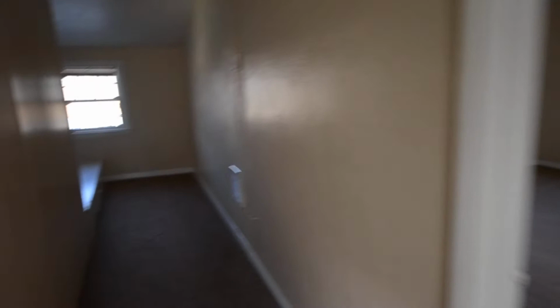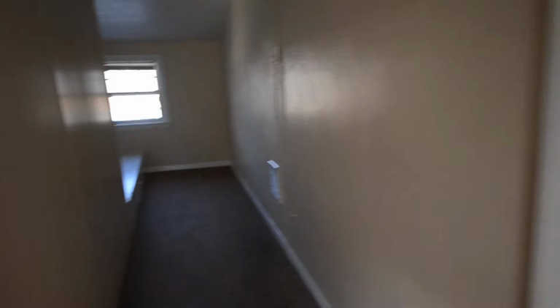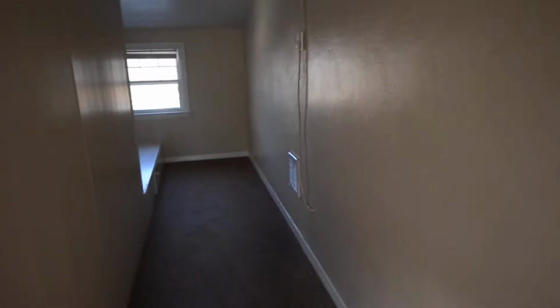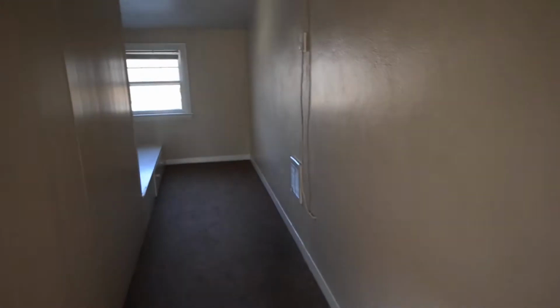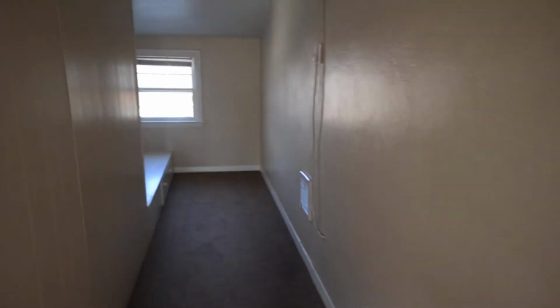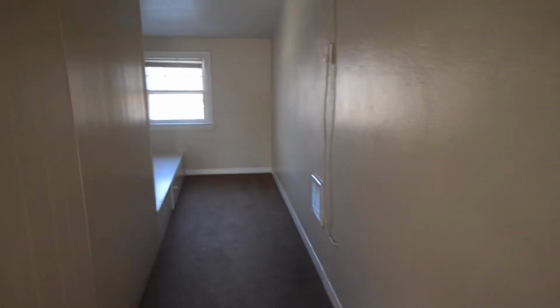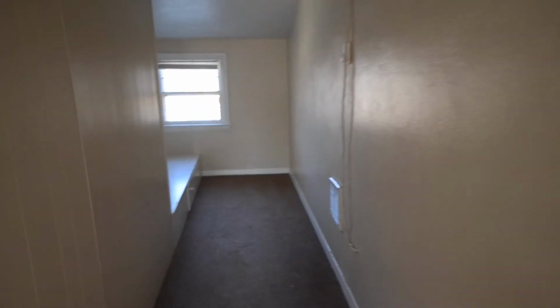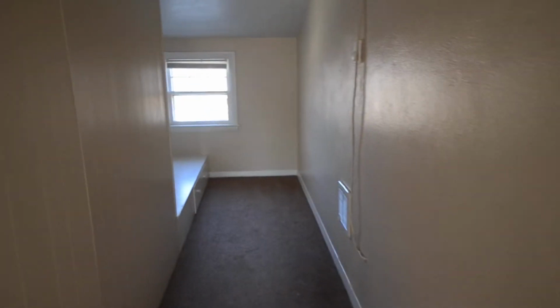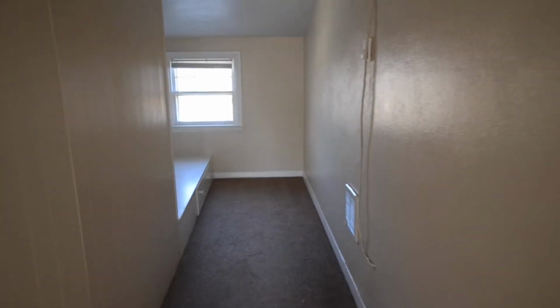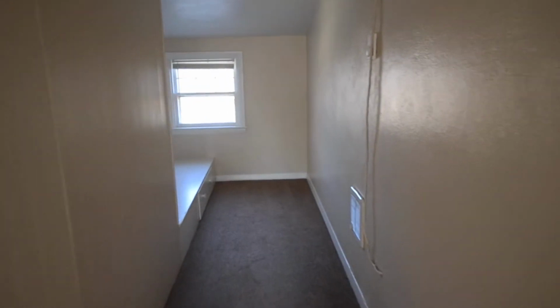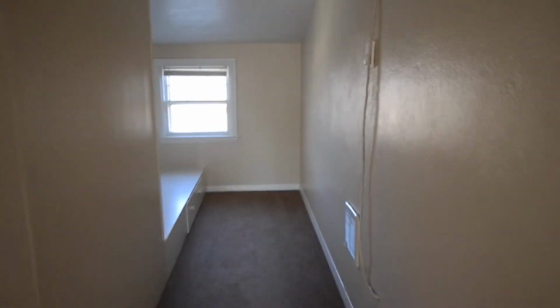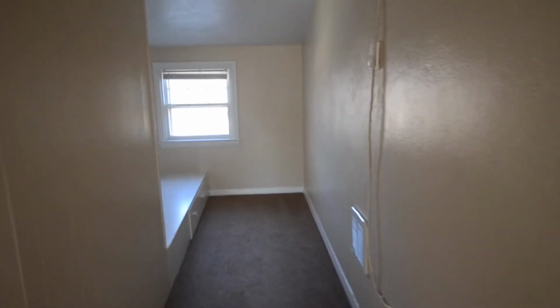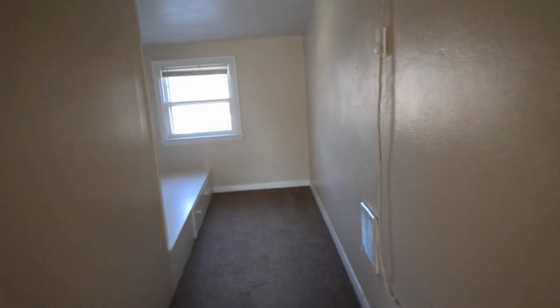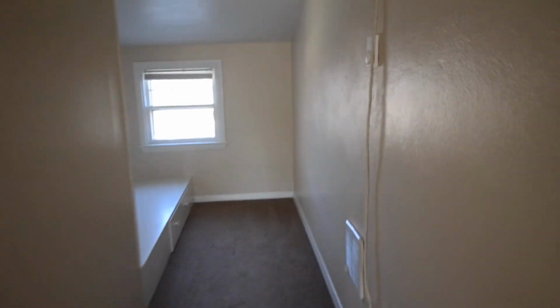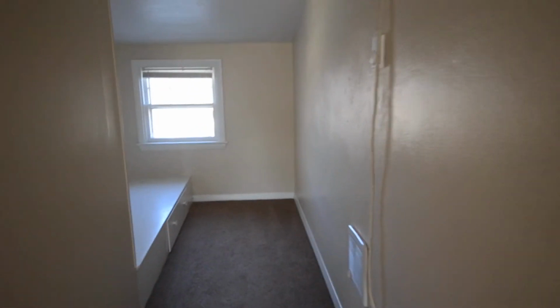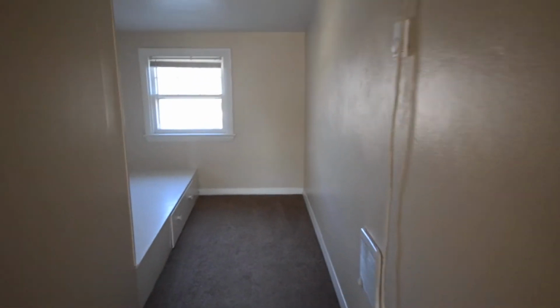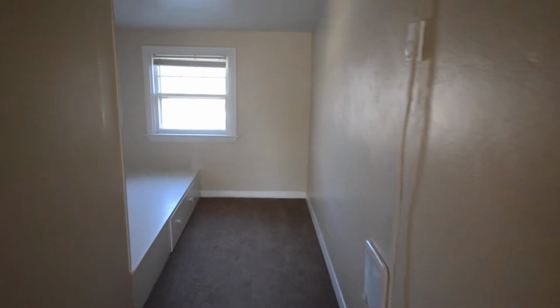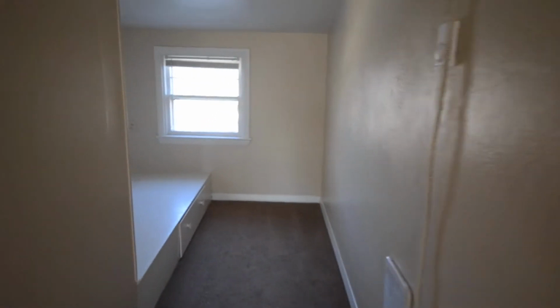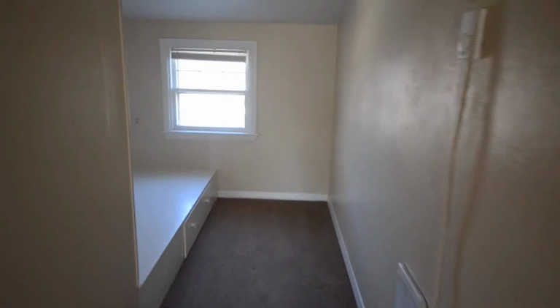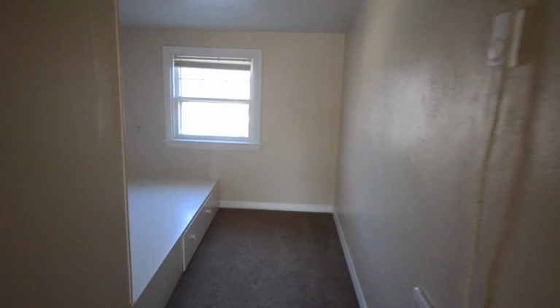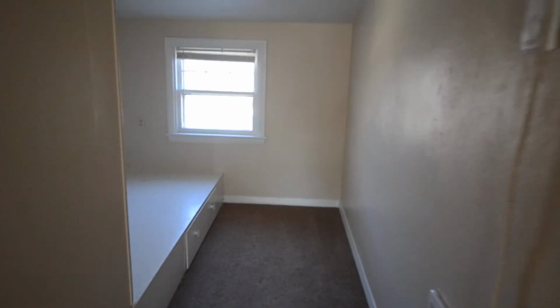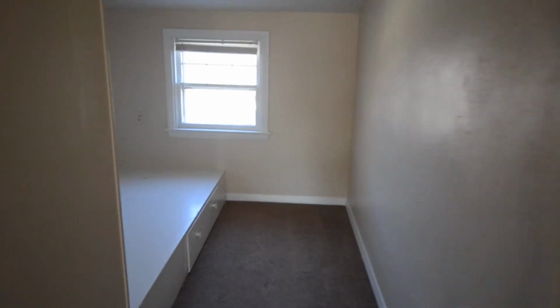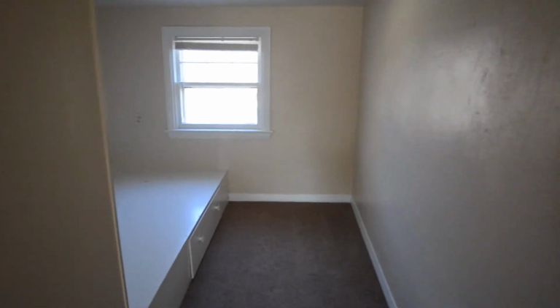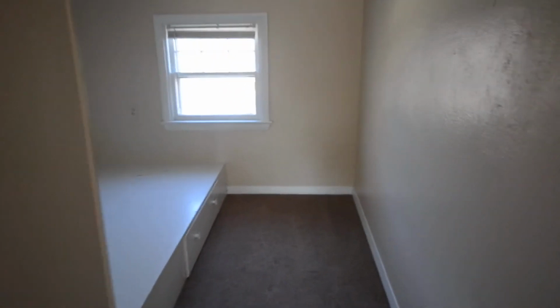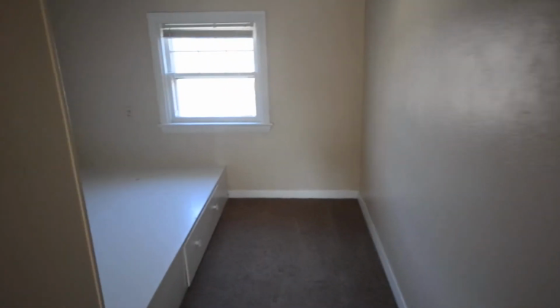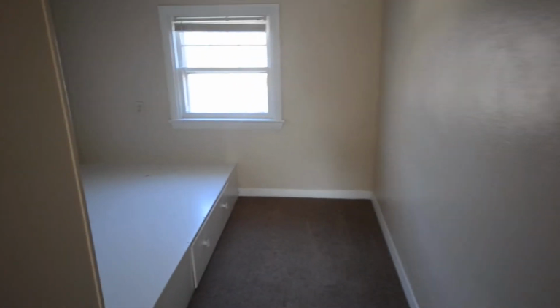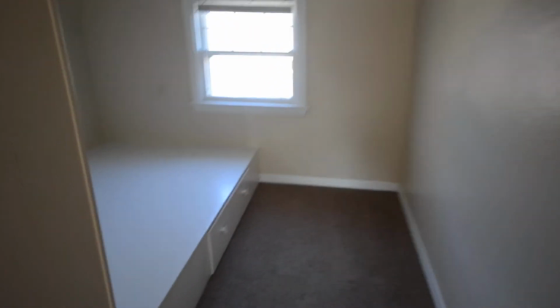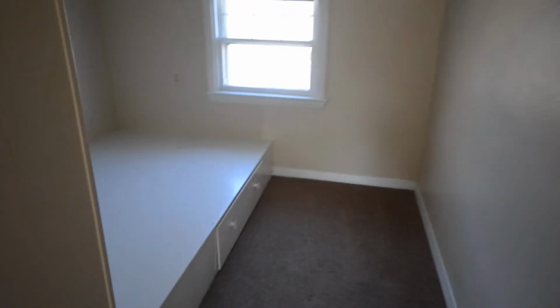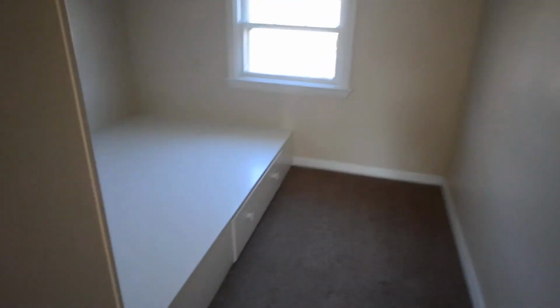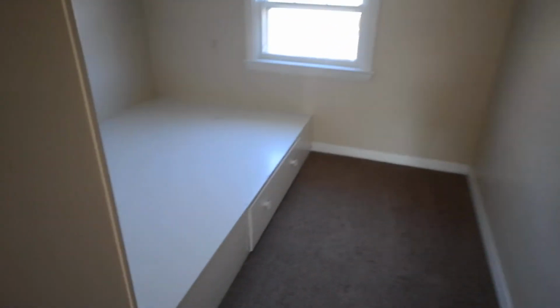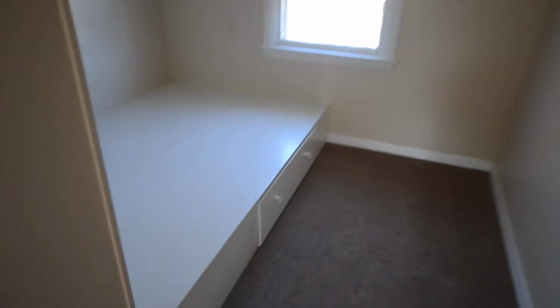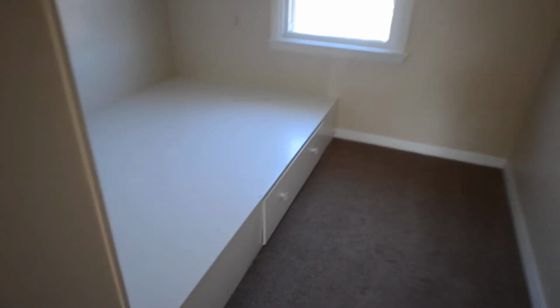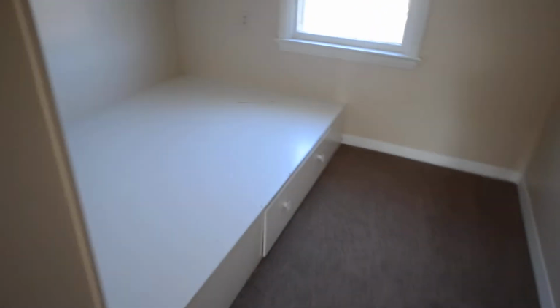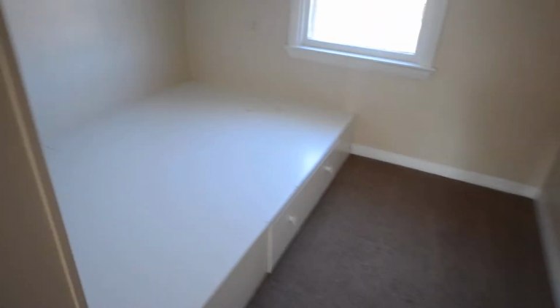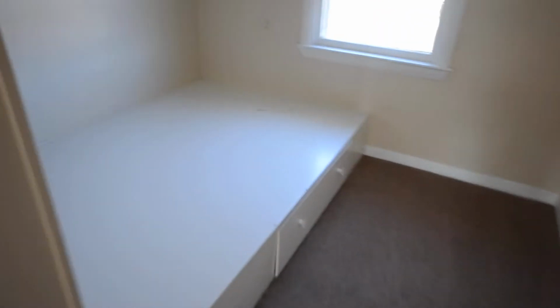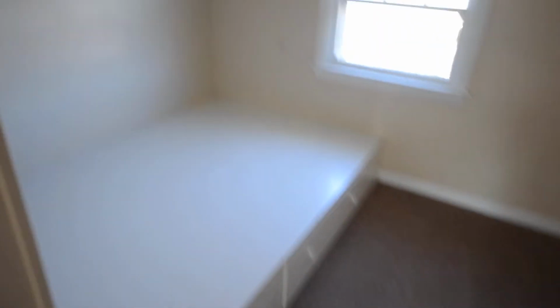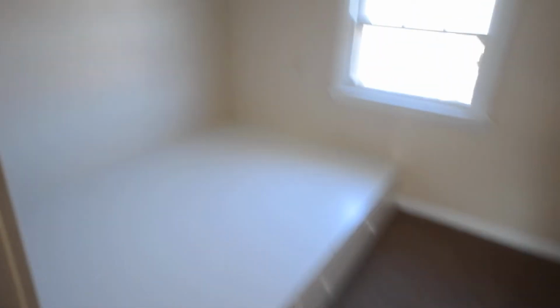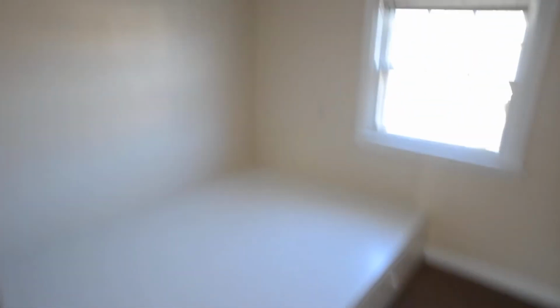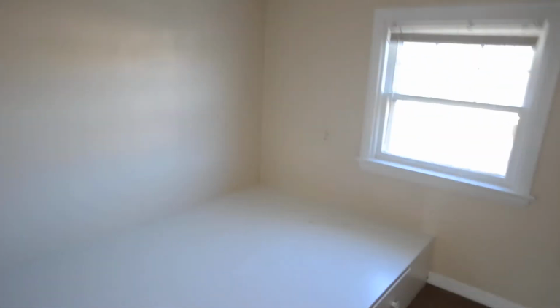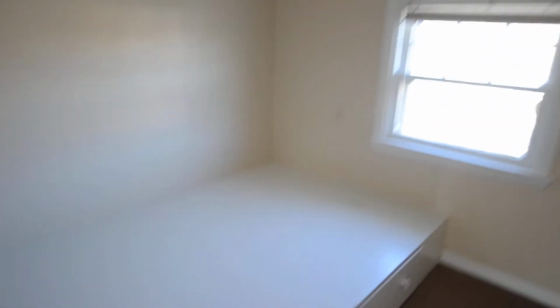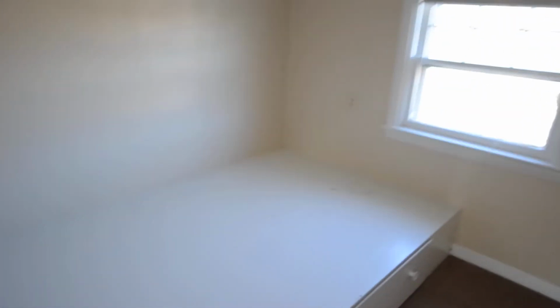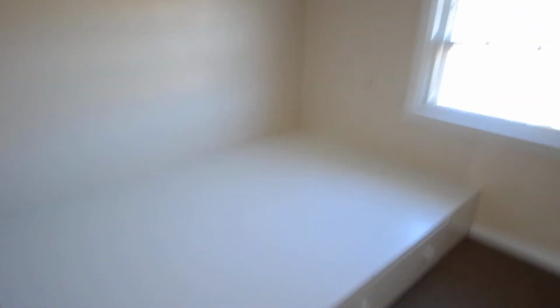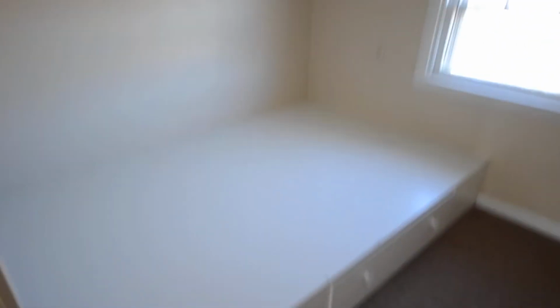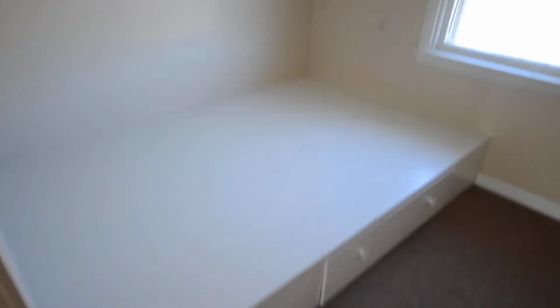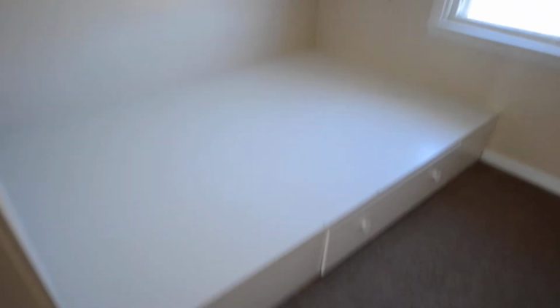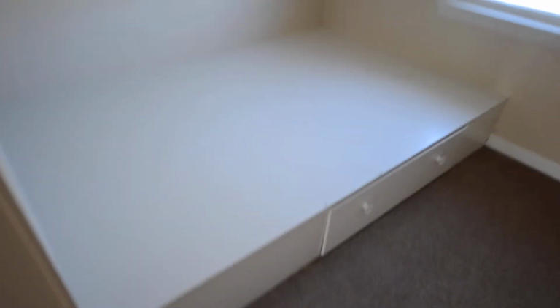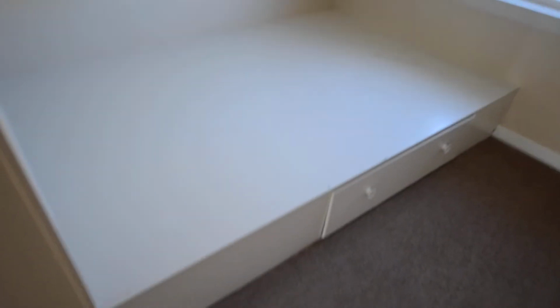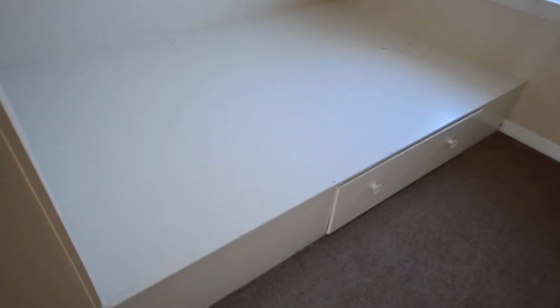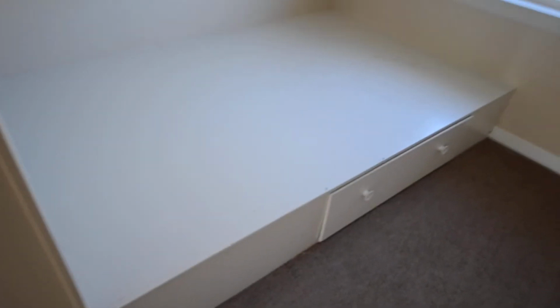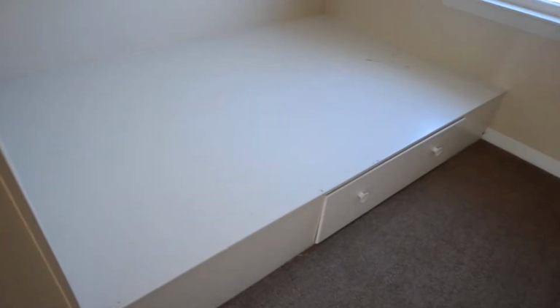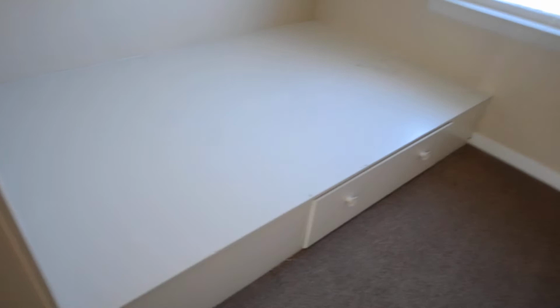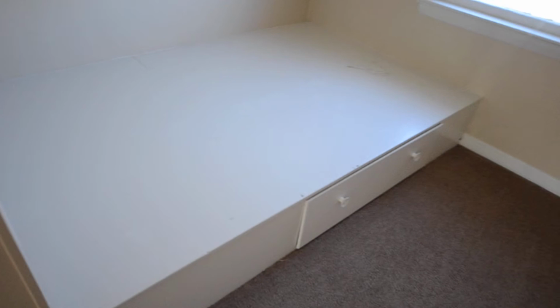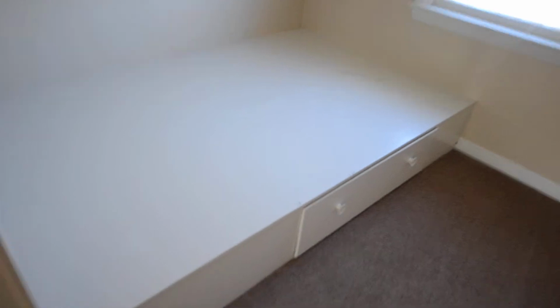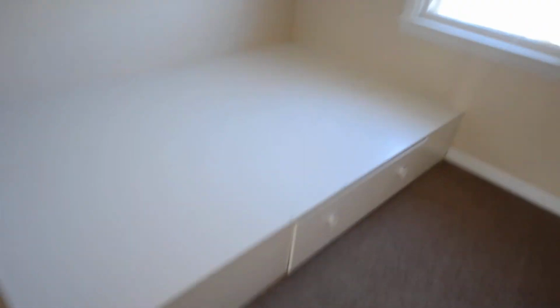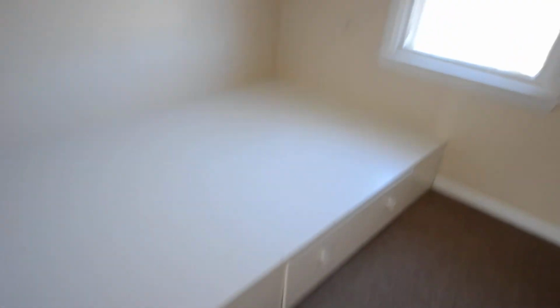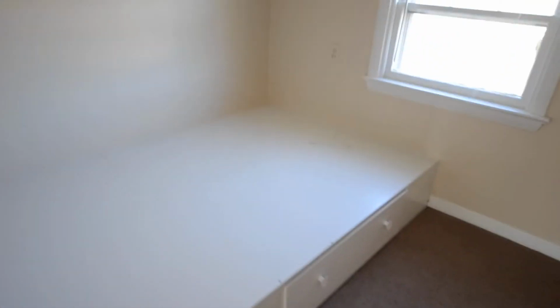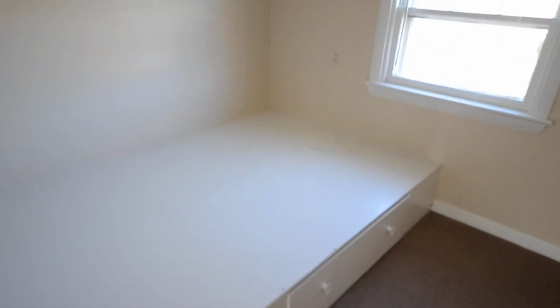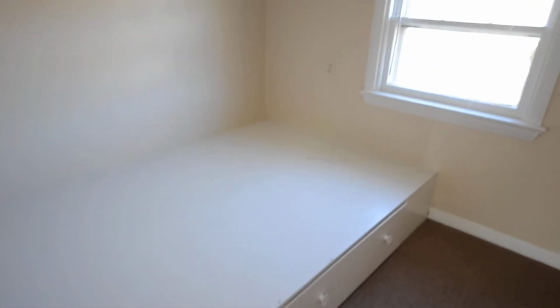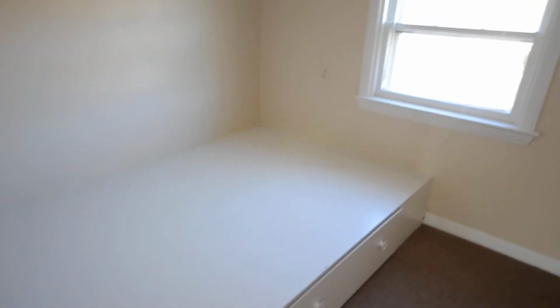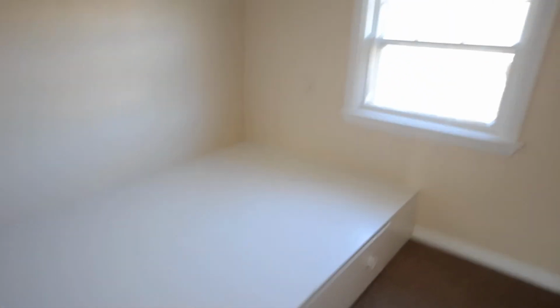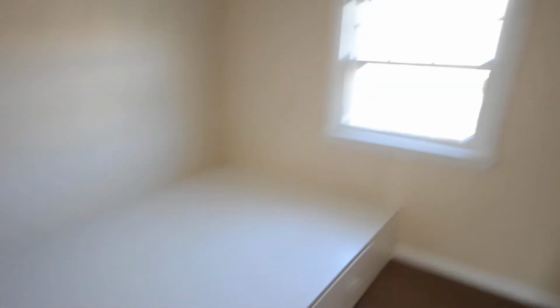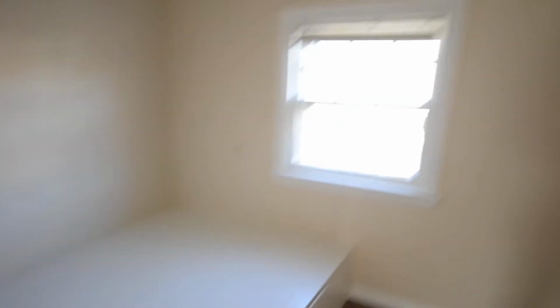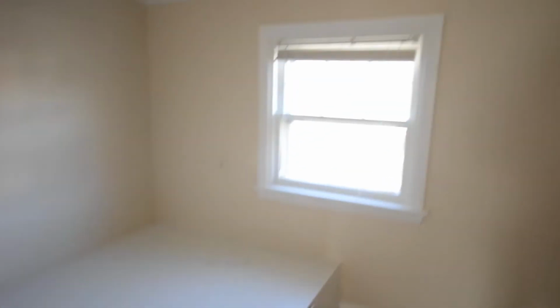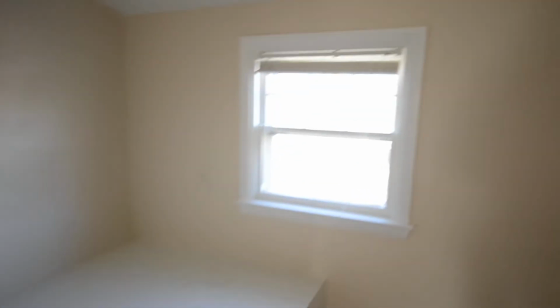Over here, down this little hallway, right when you come in, you've got a spot for a bed with some little drawers.